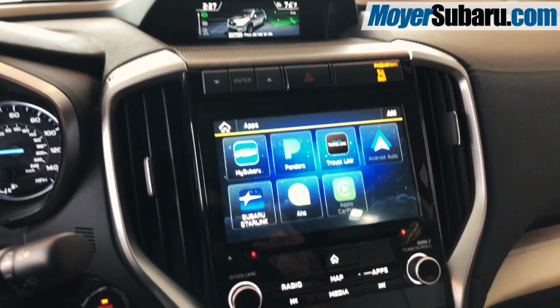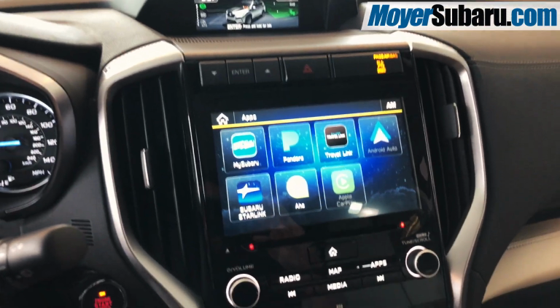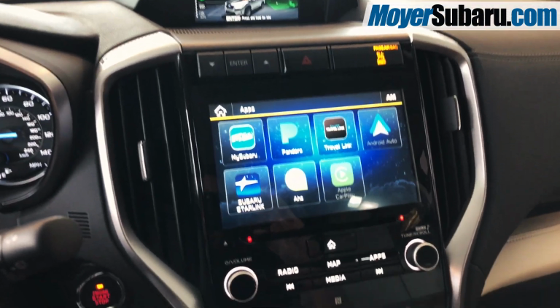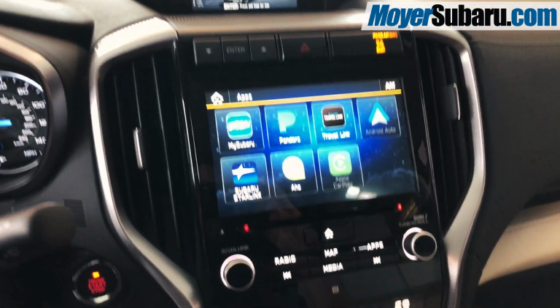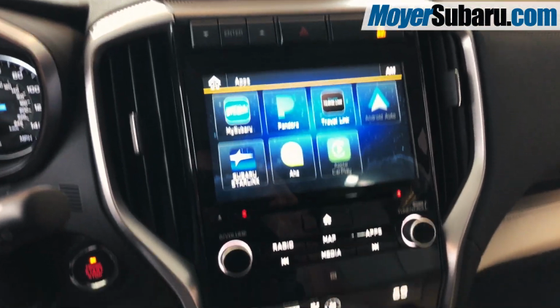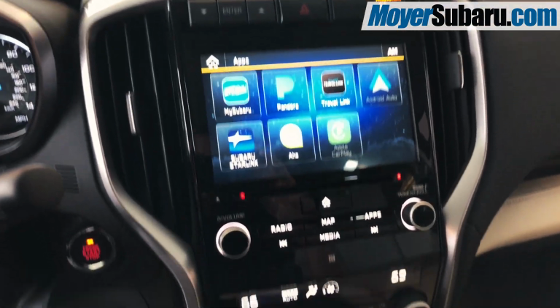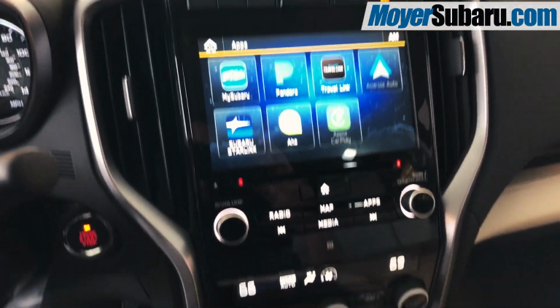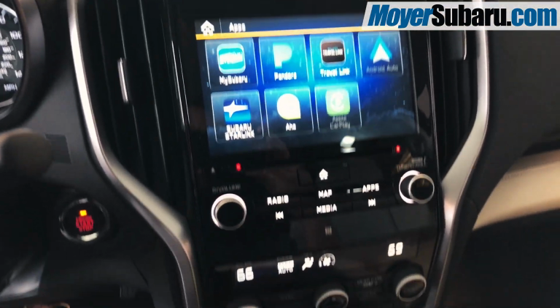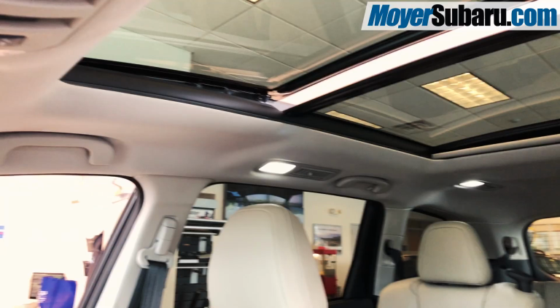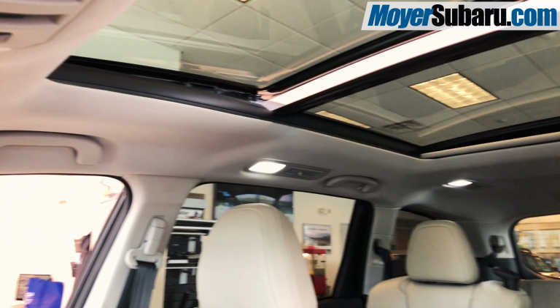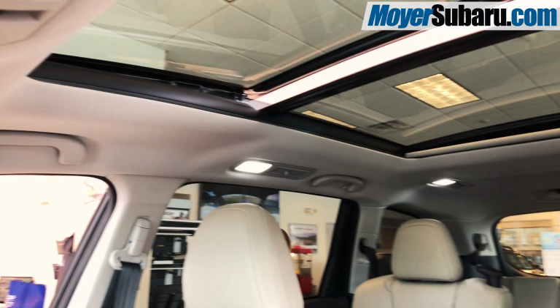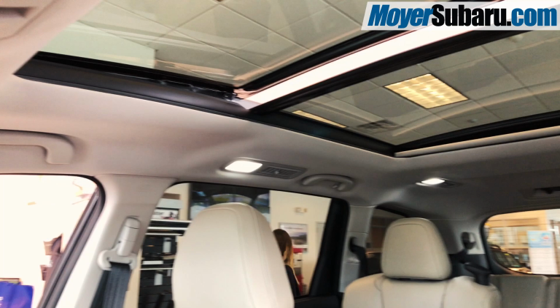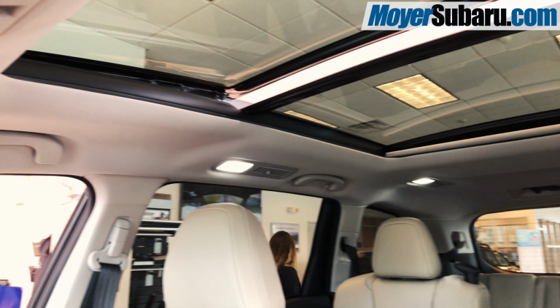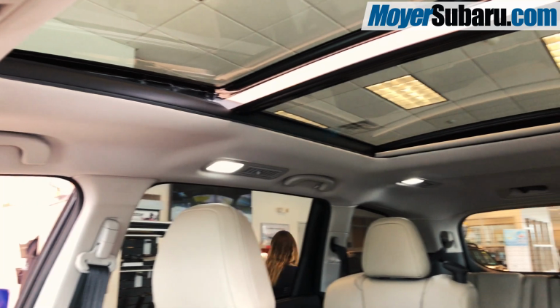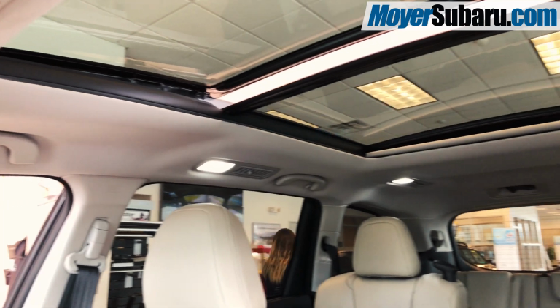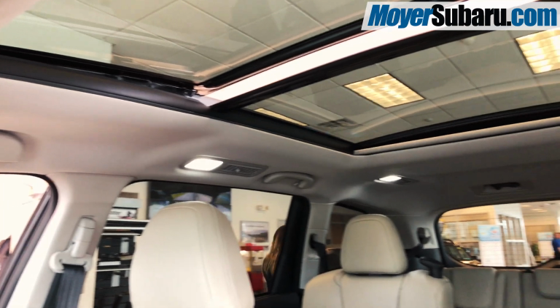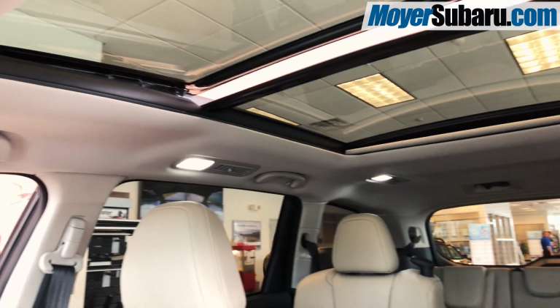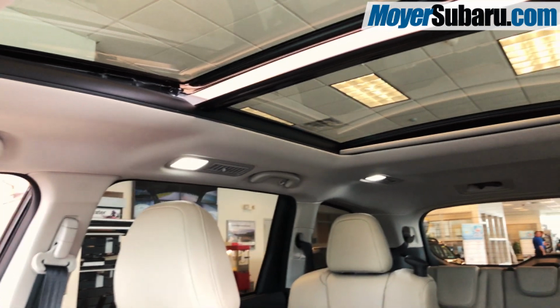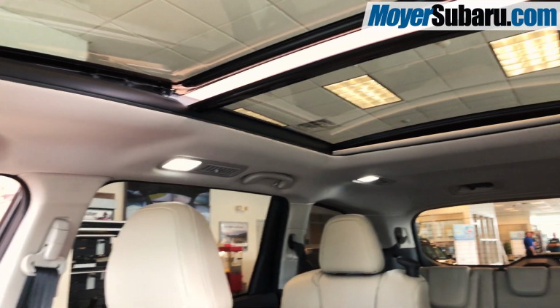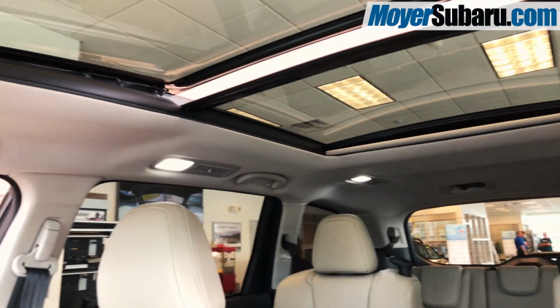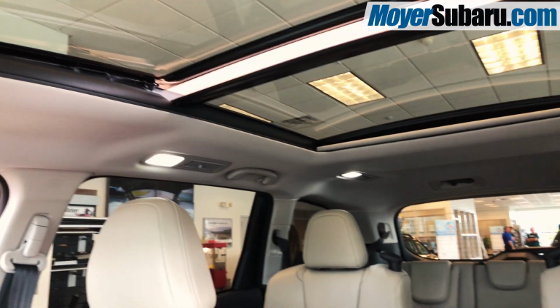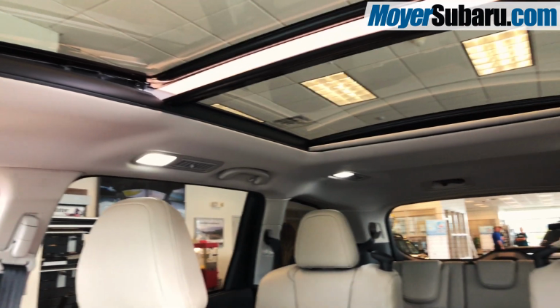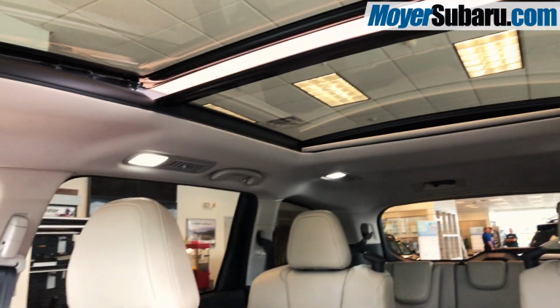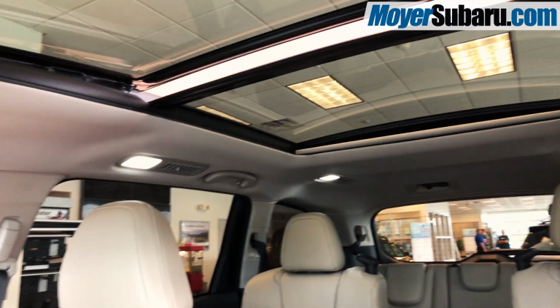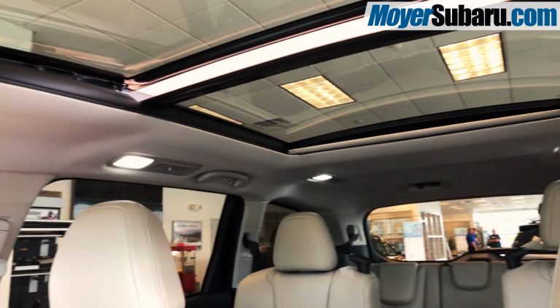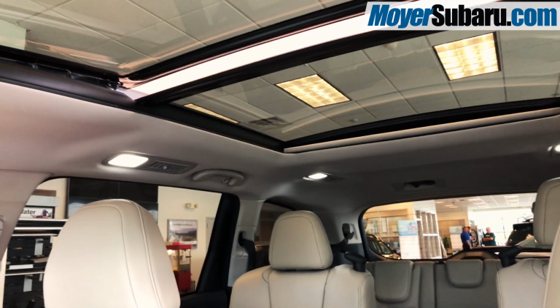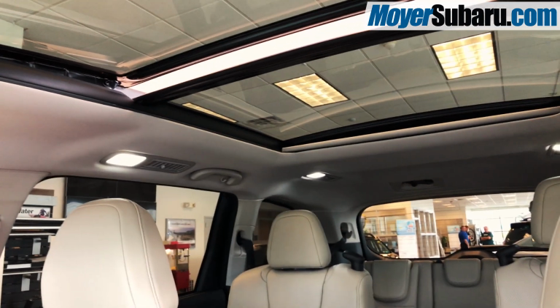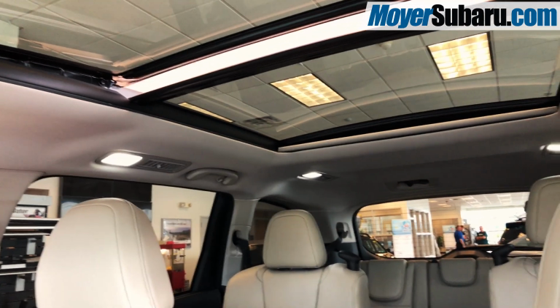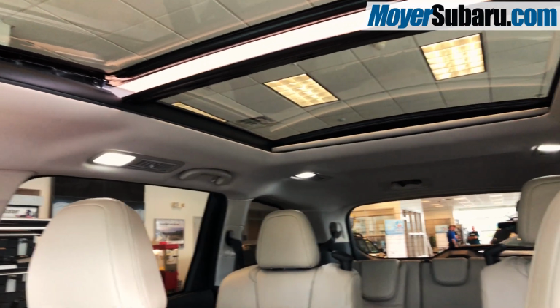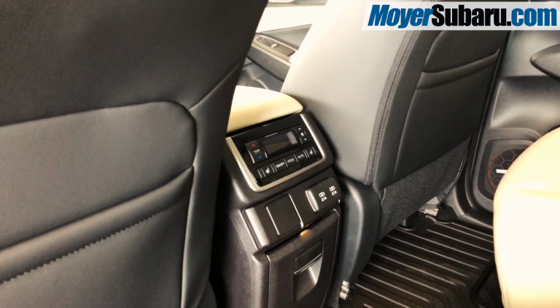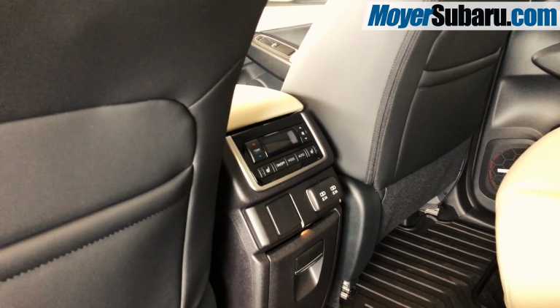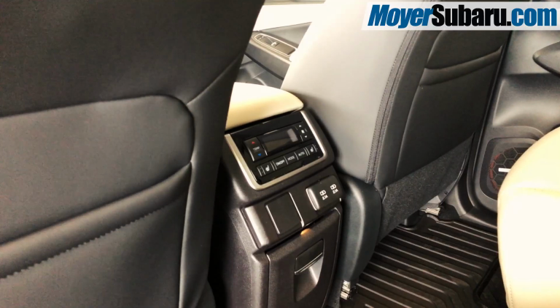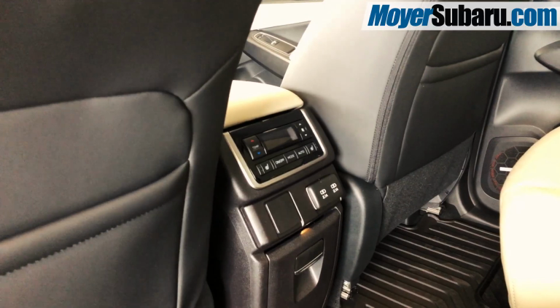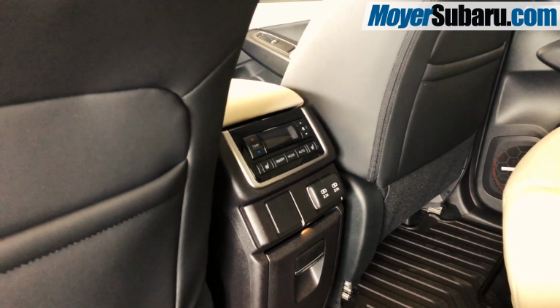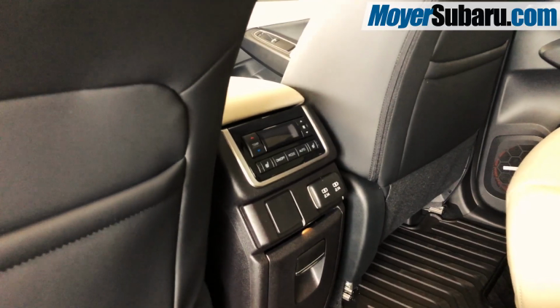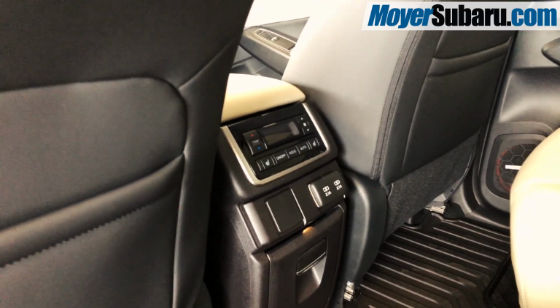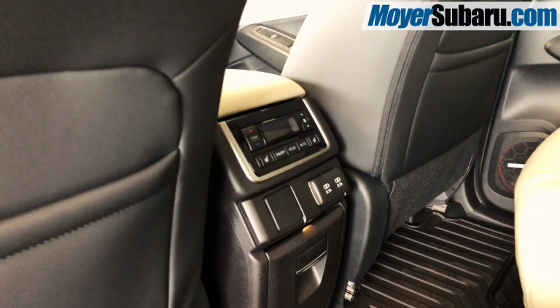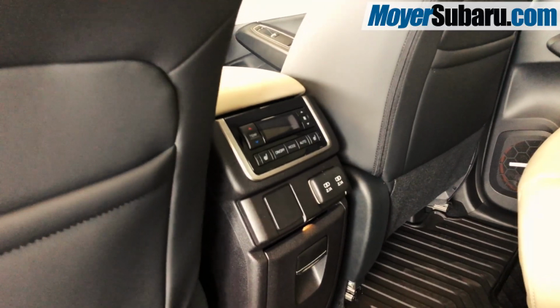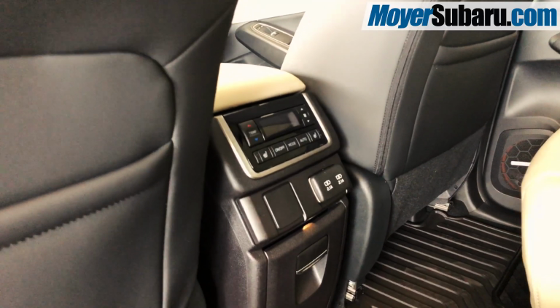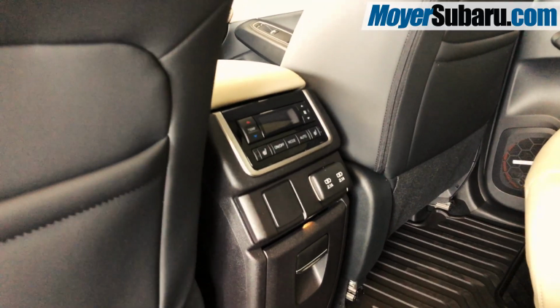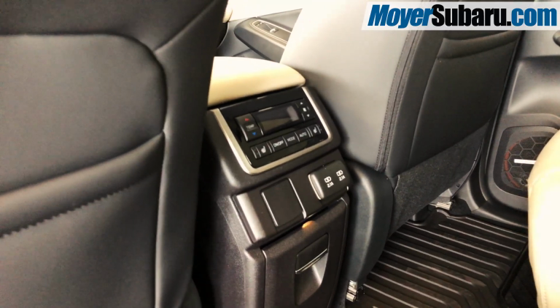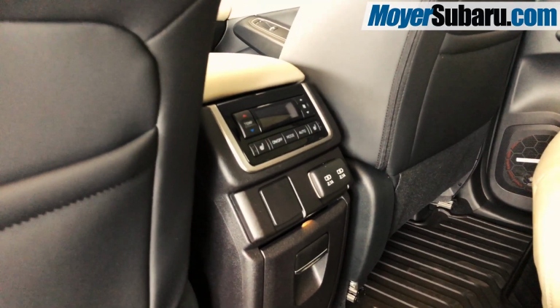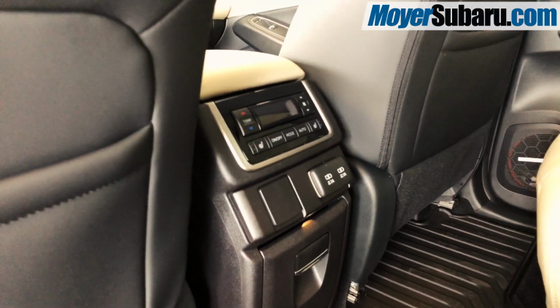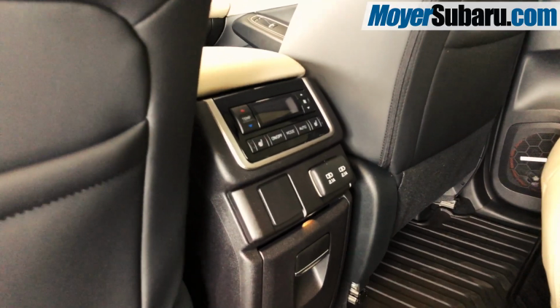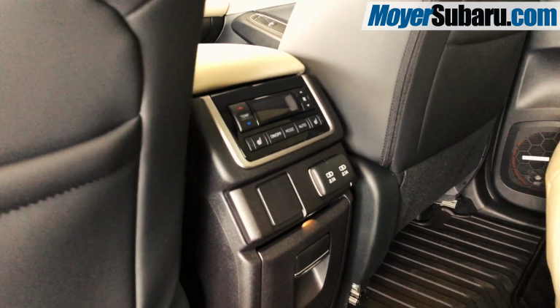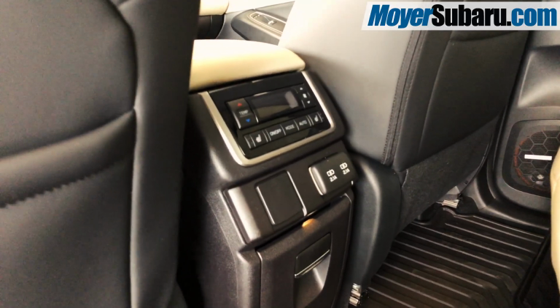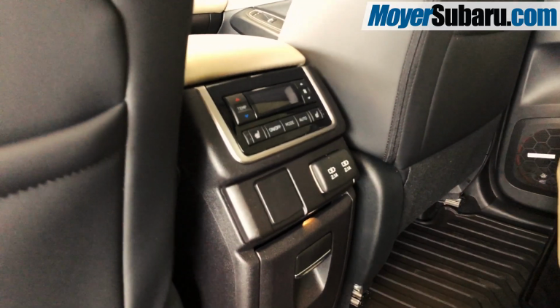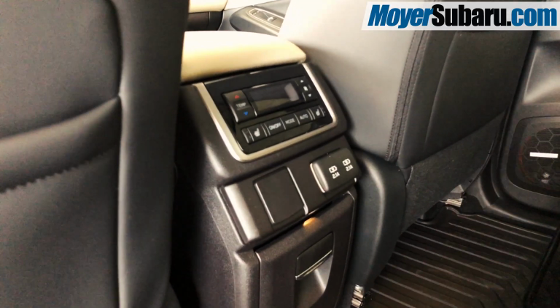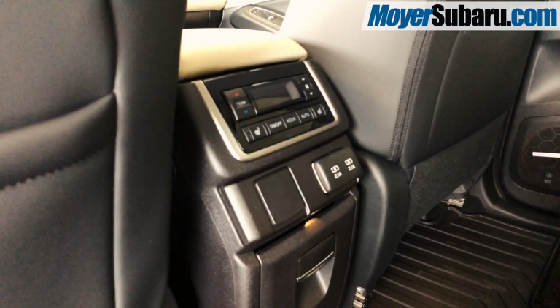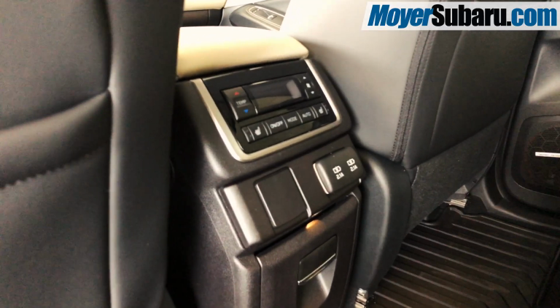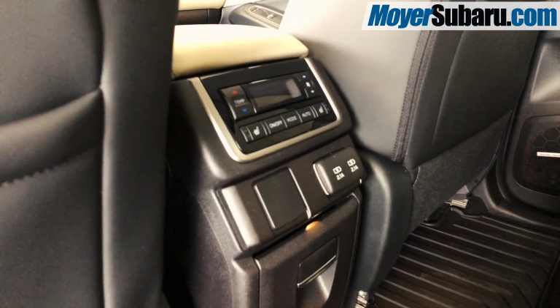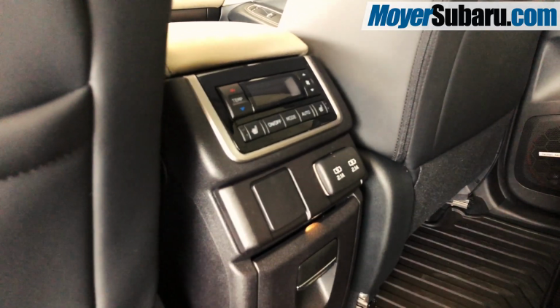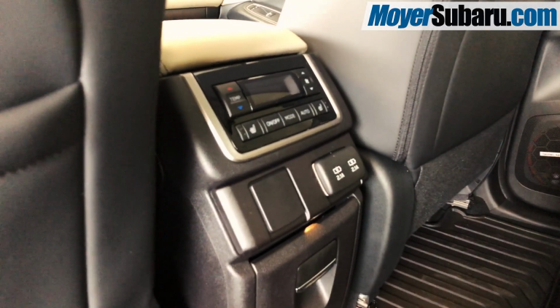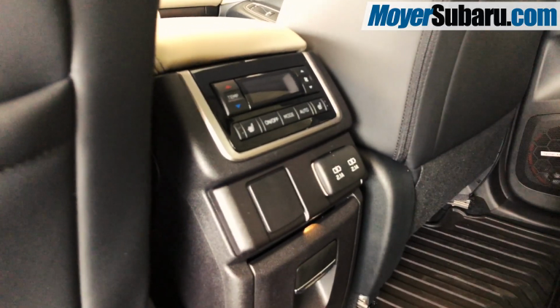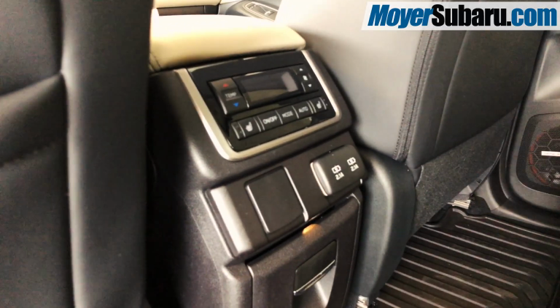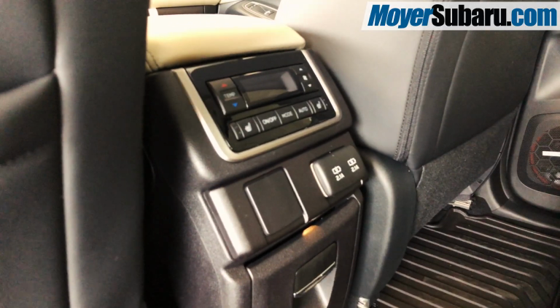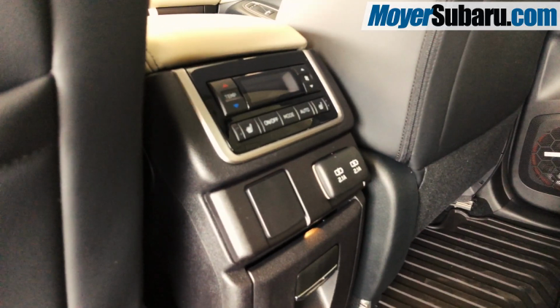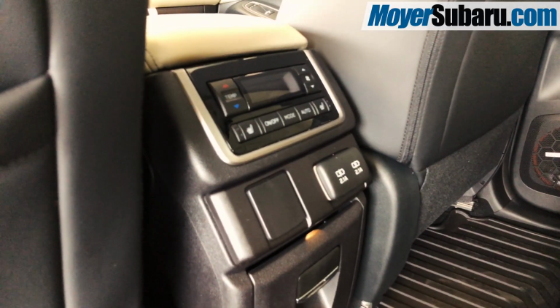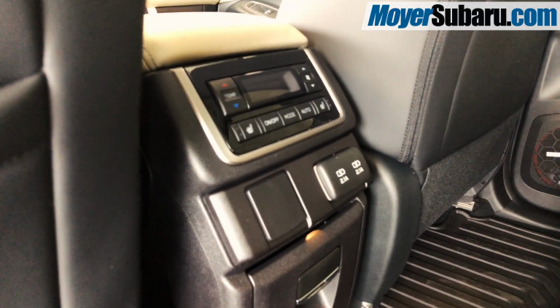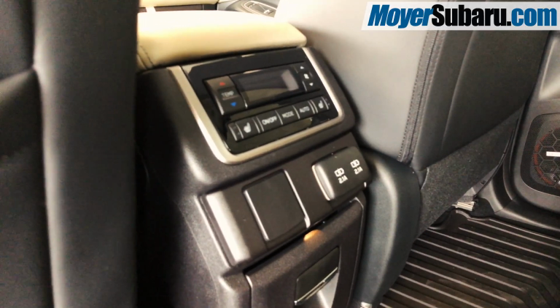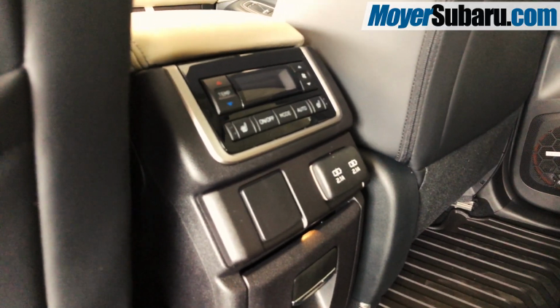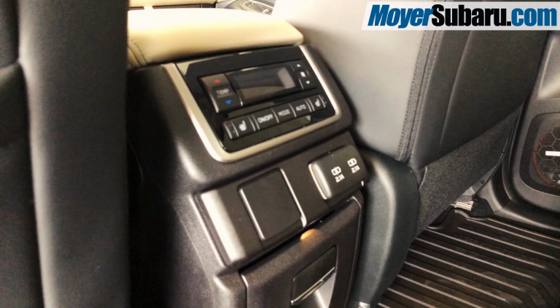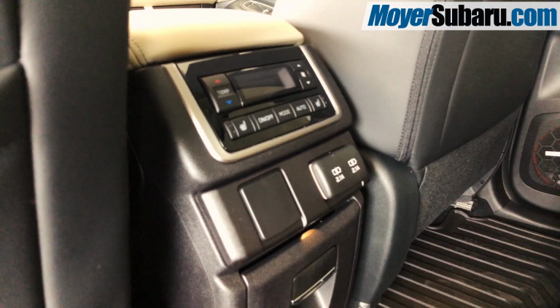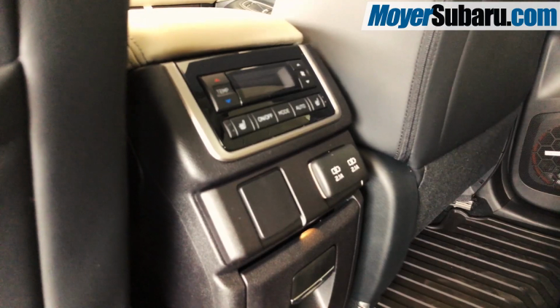The seats are heated, the panoramic moonroof is enormous, and there is full climate control in the rear, along with USB charging for up to 8 devices.